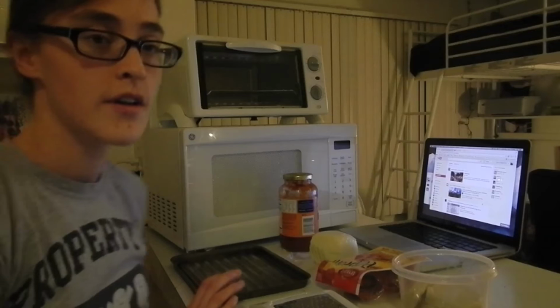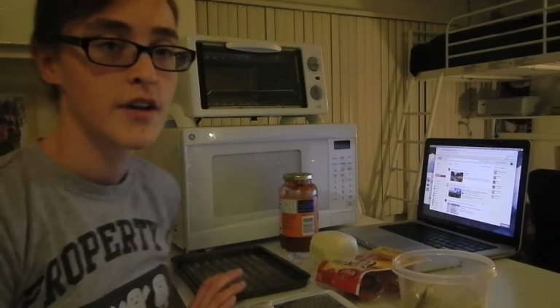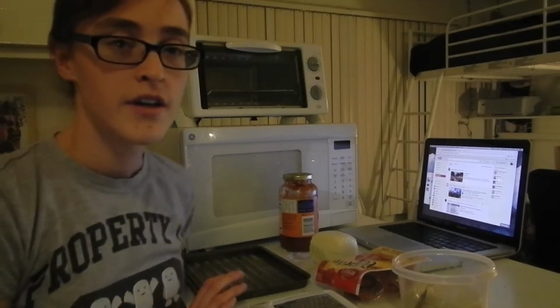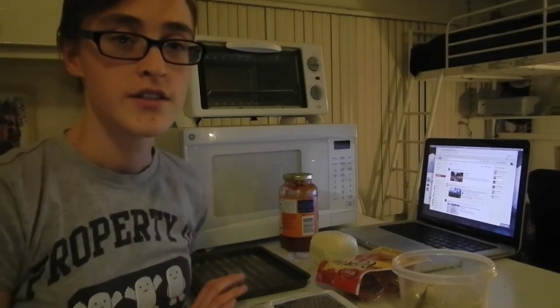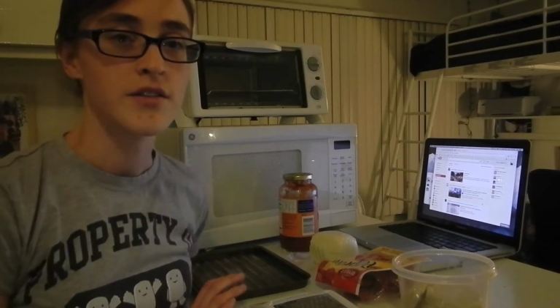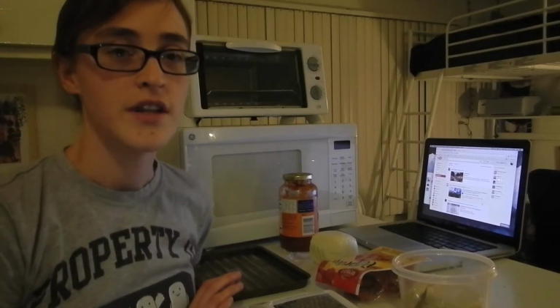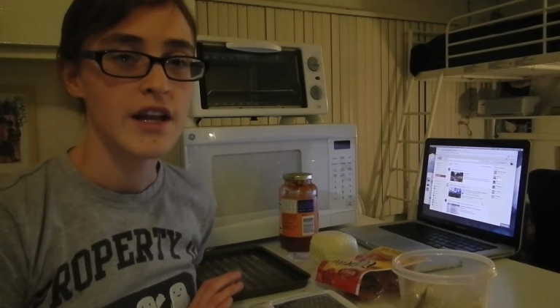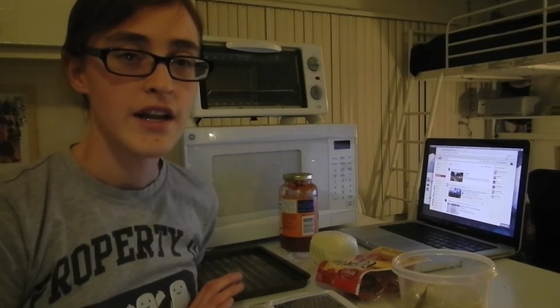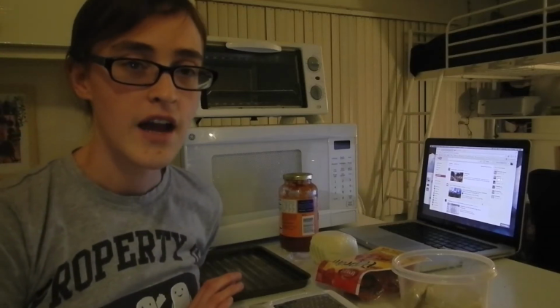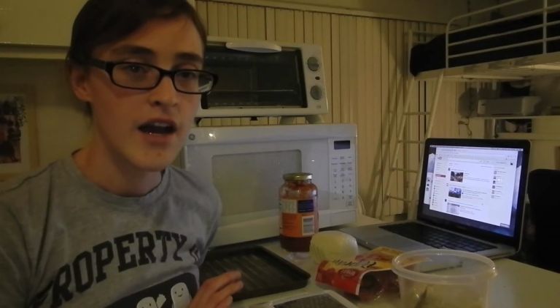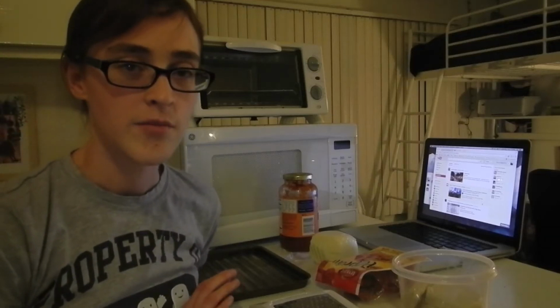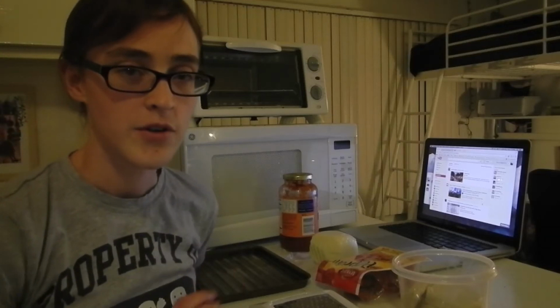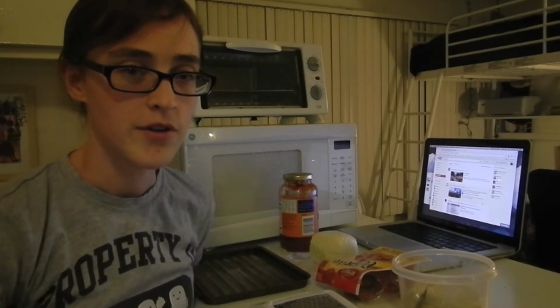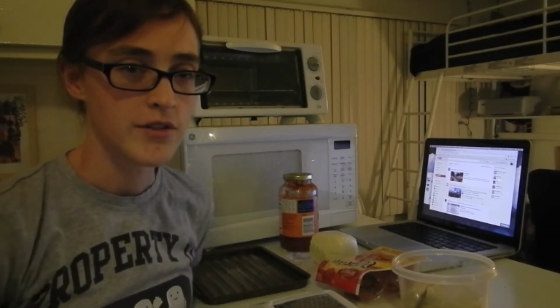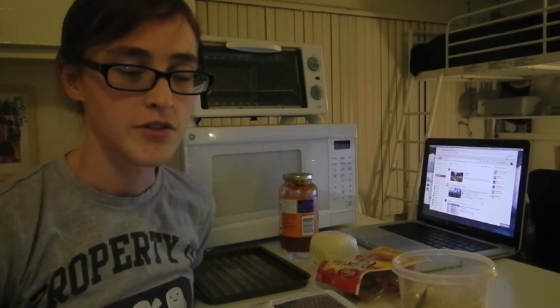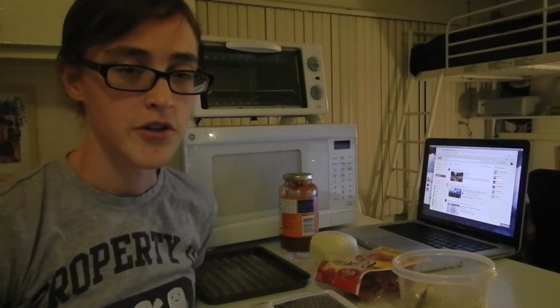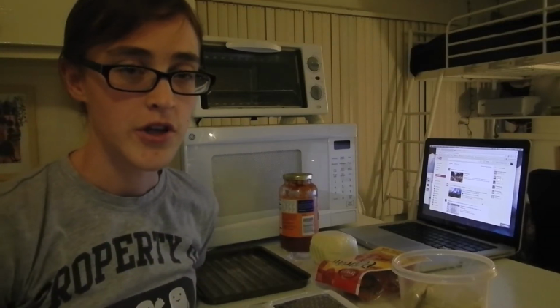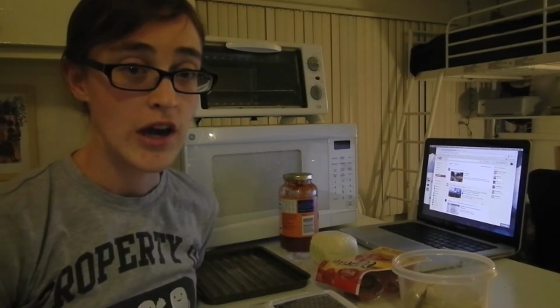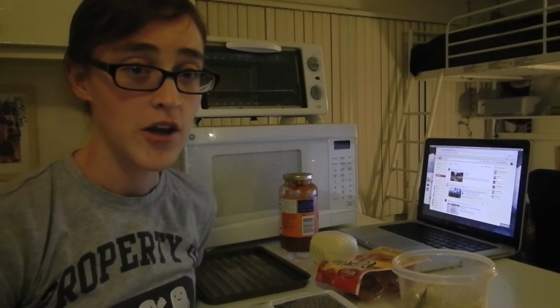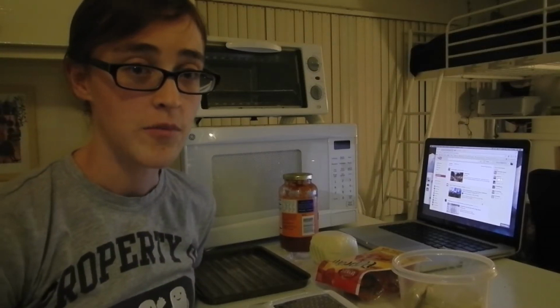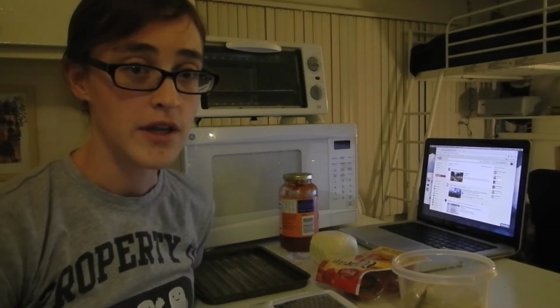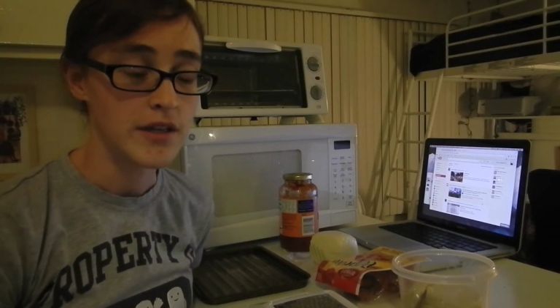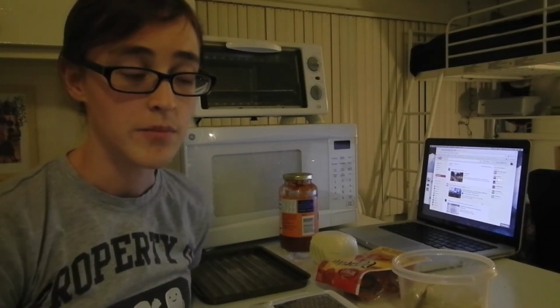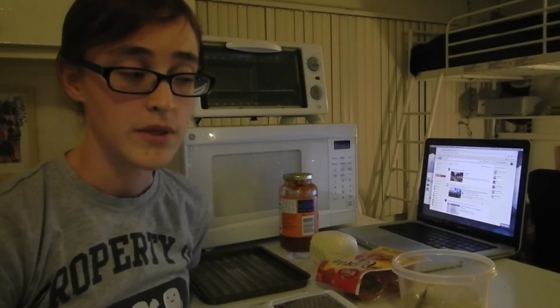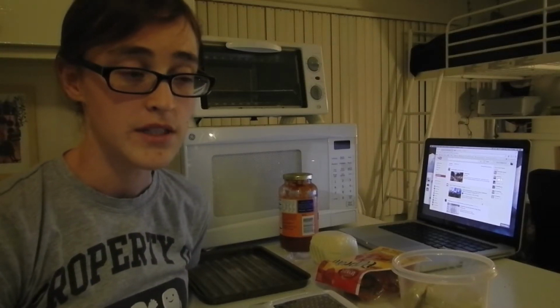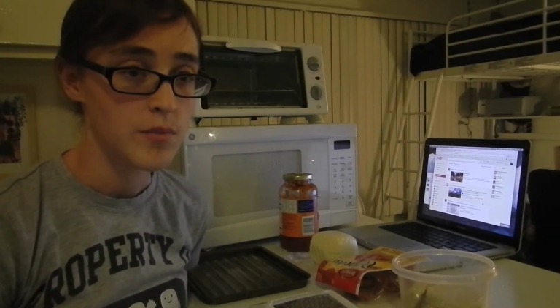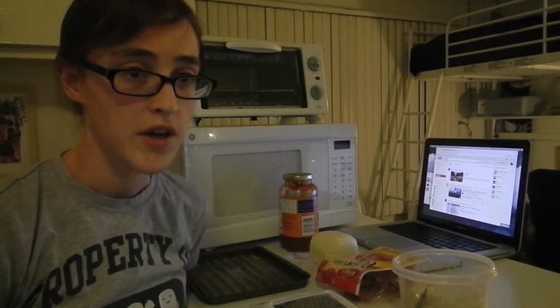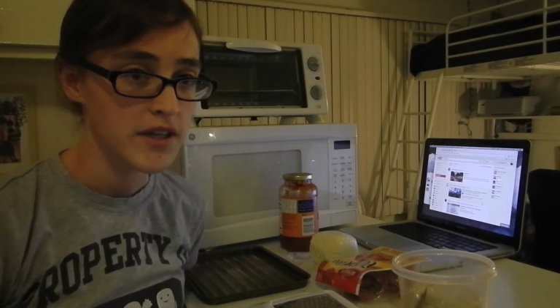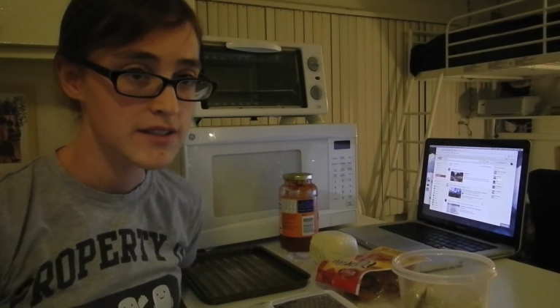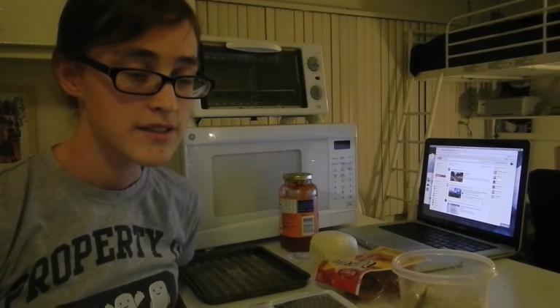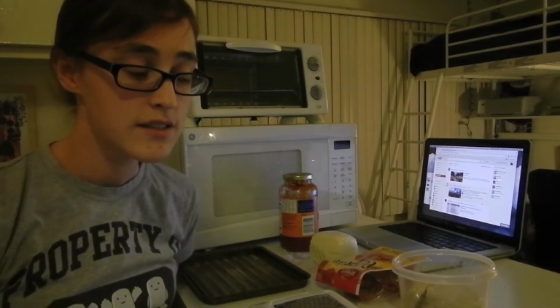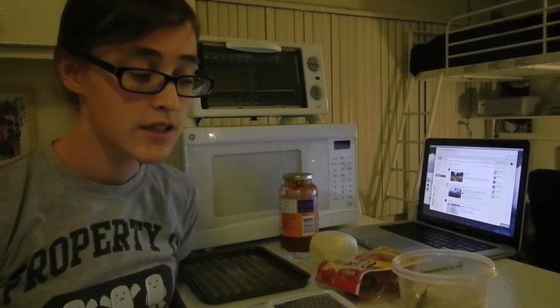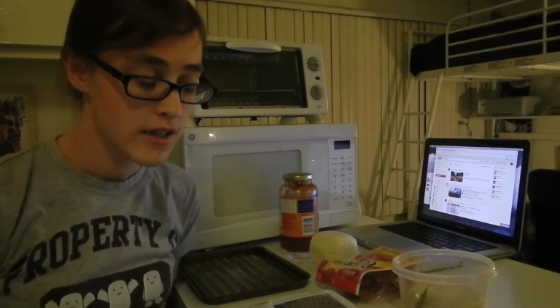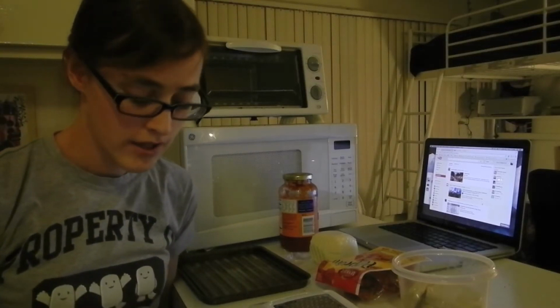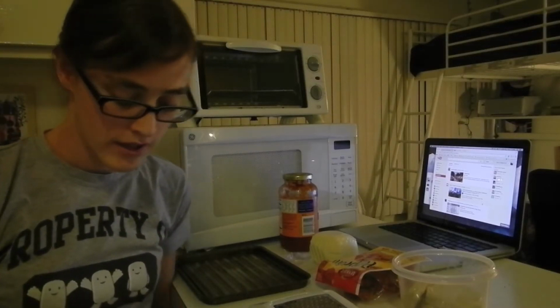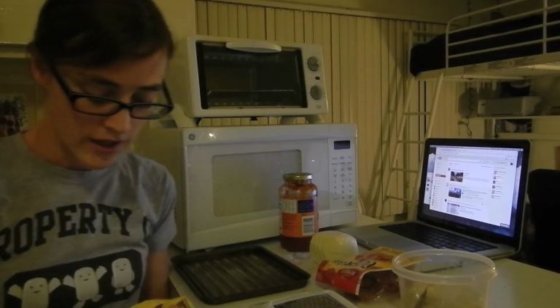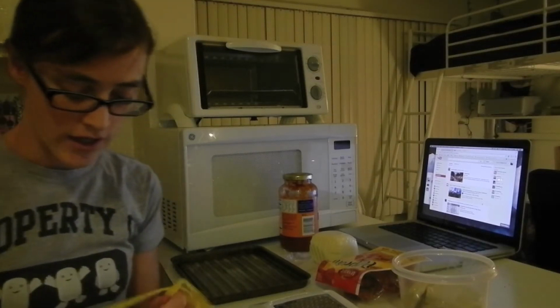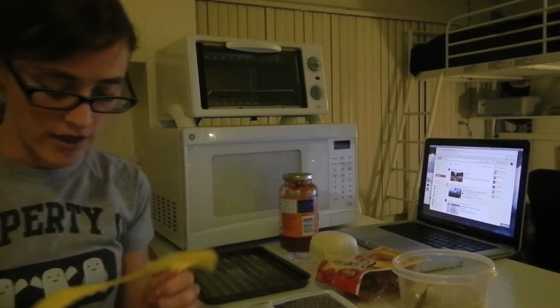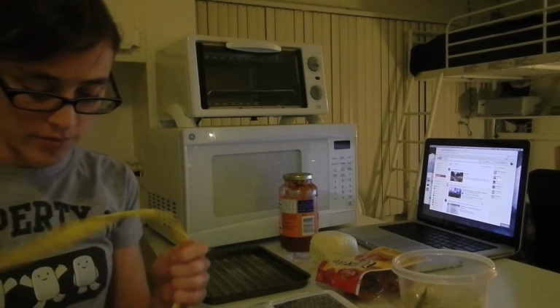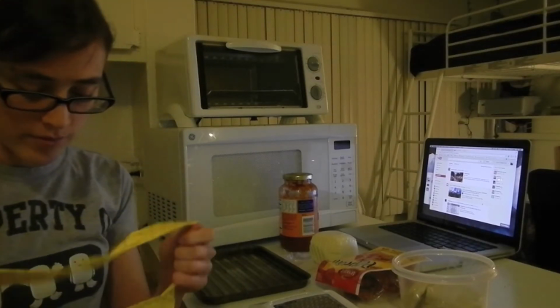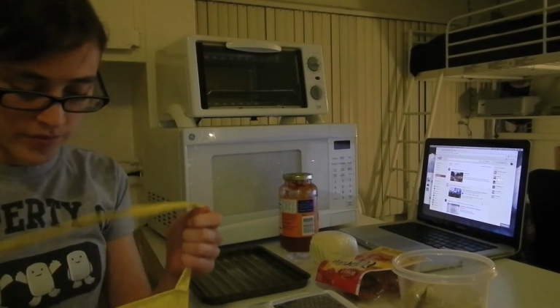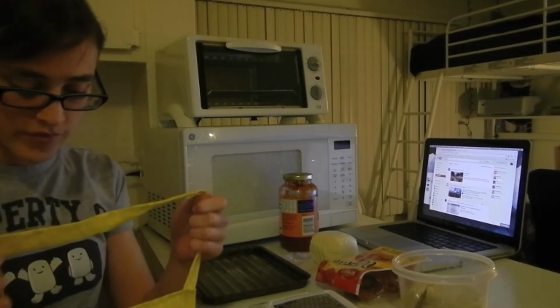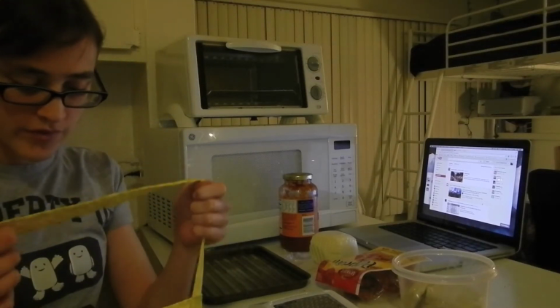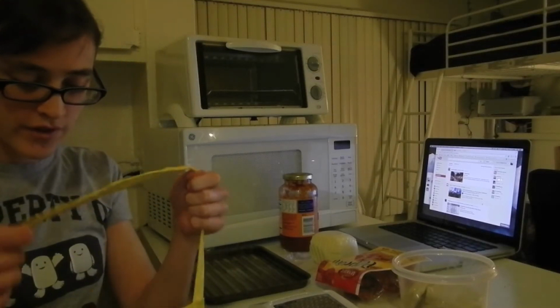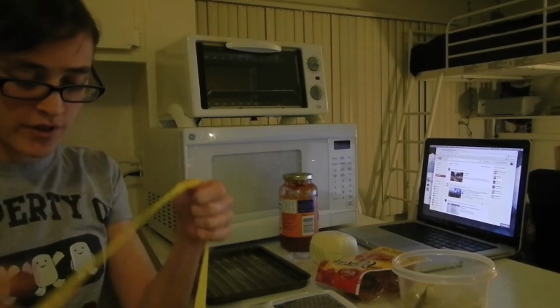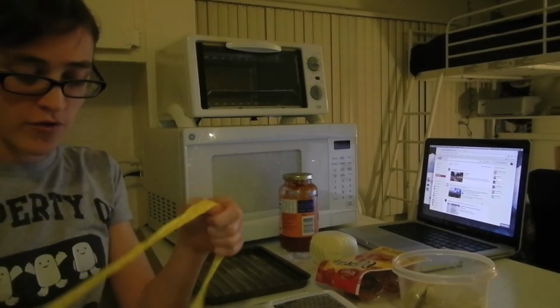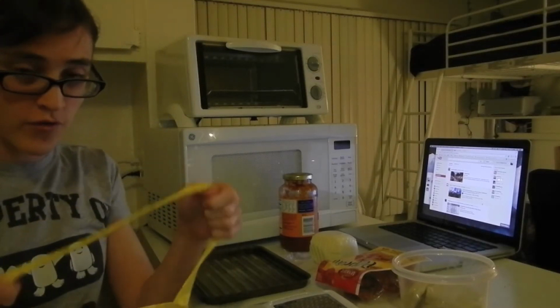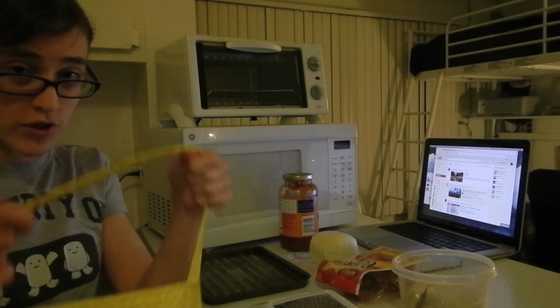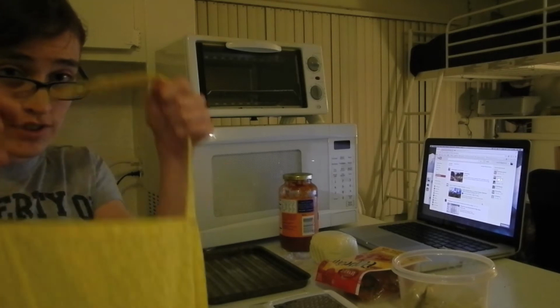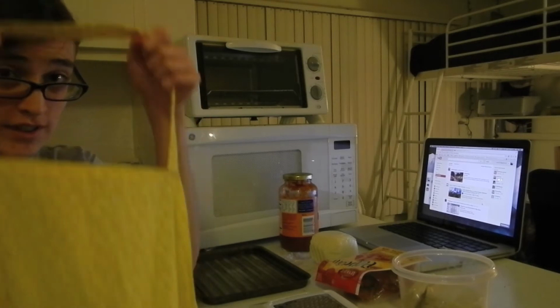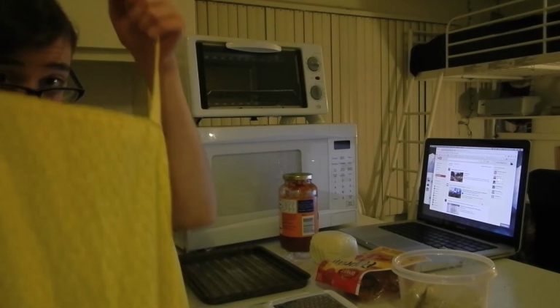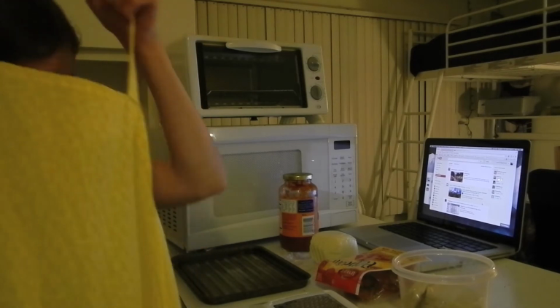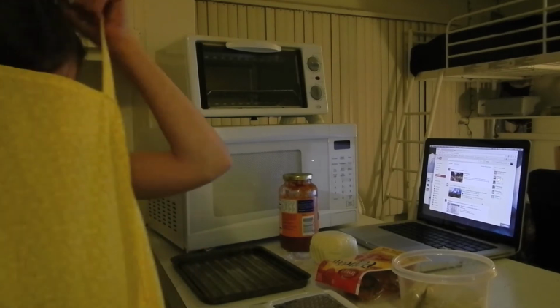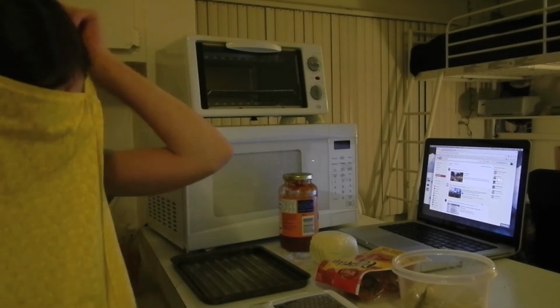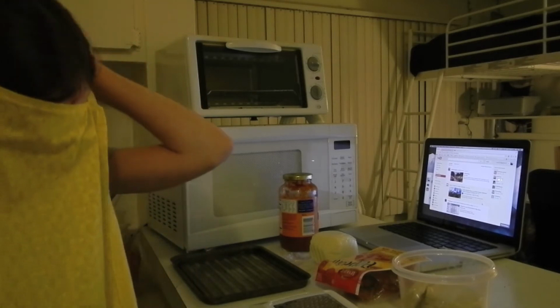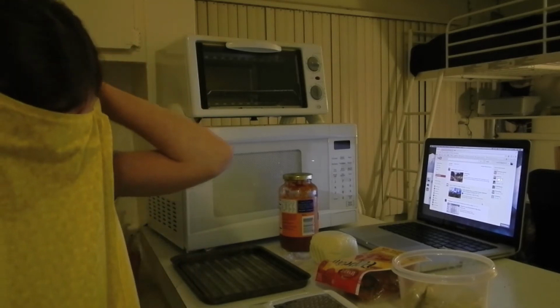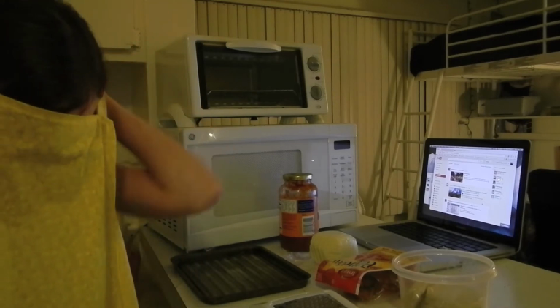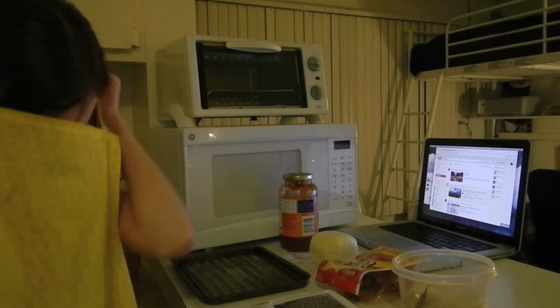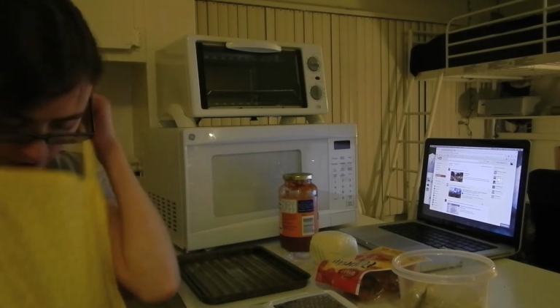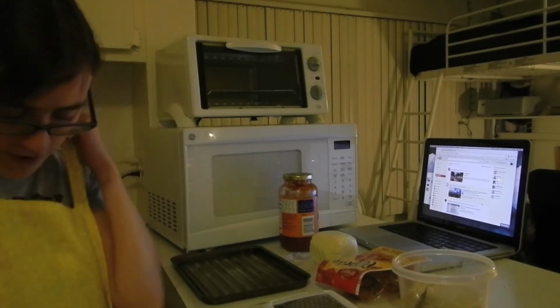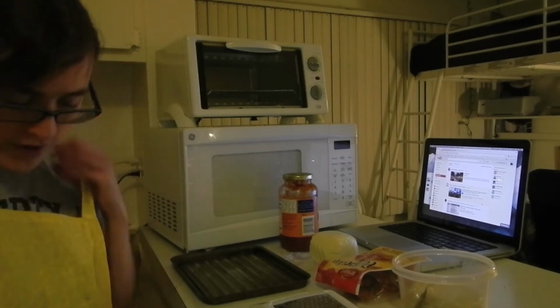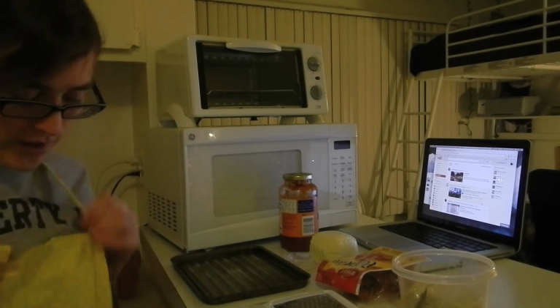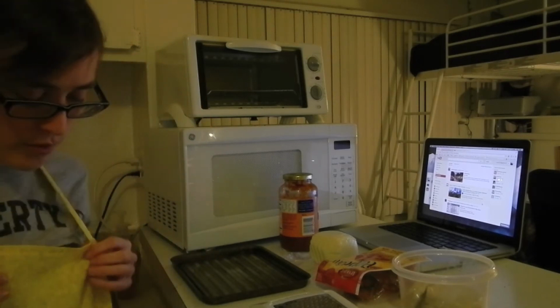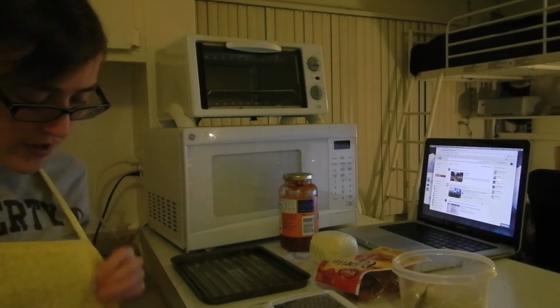So today I'm going to show you how I make pizza pockets. First things first, put on your apron.